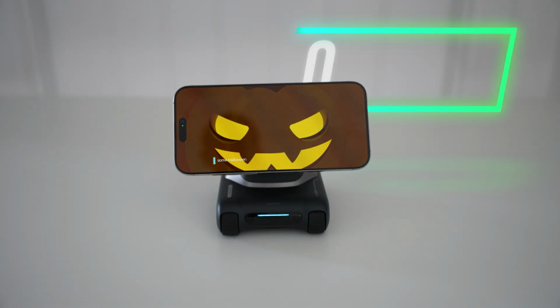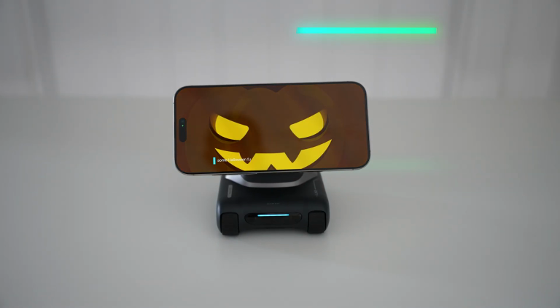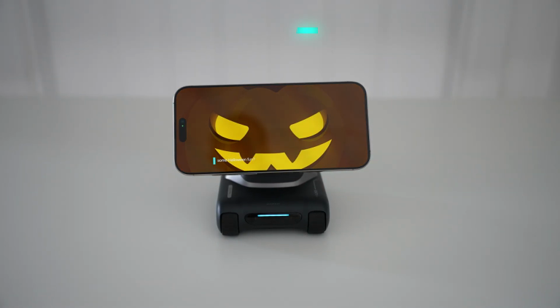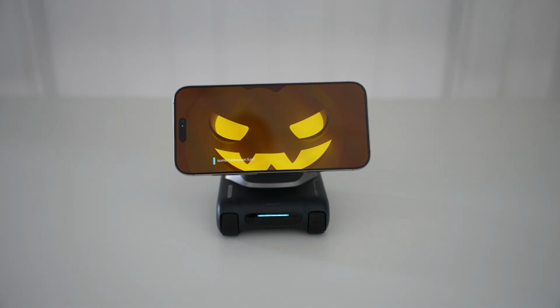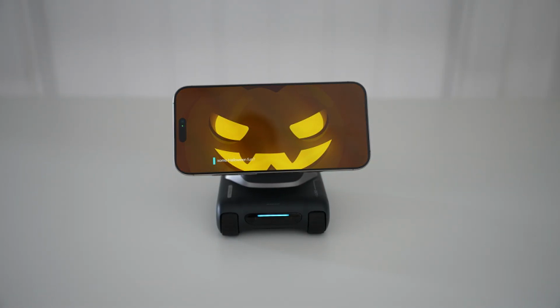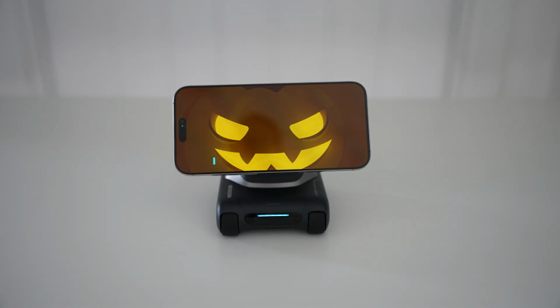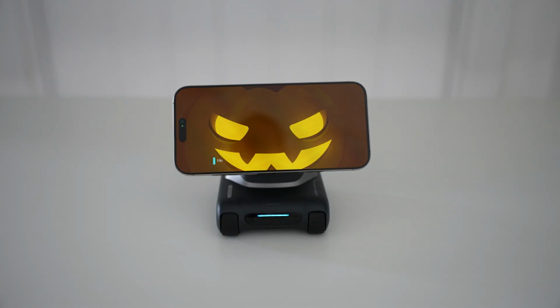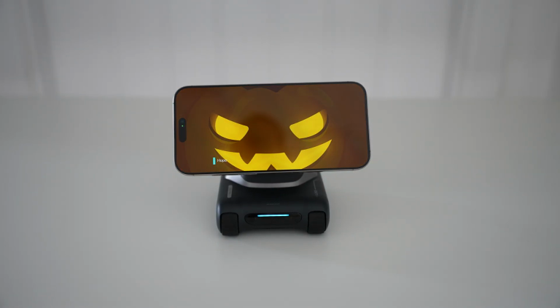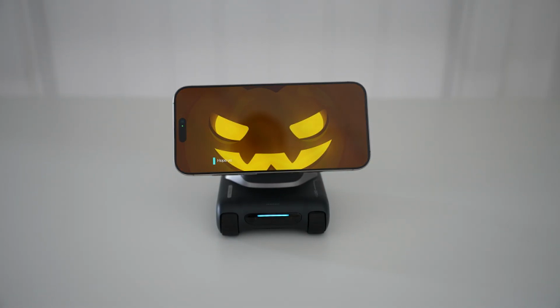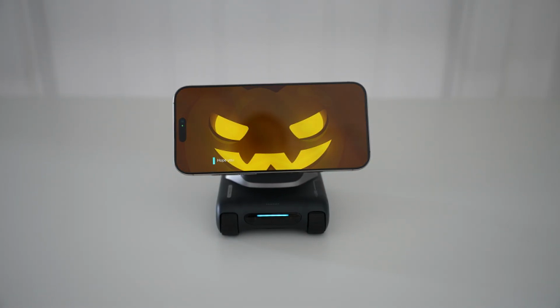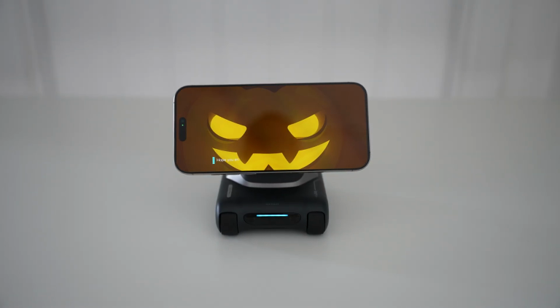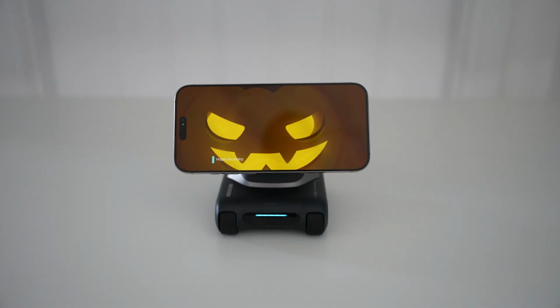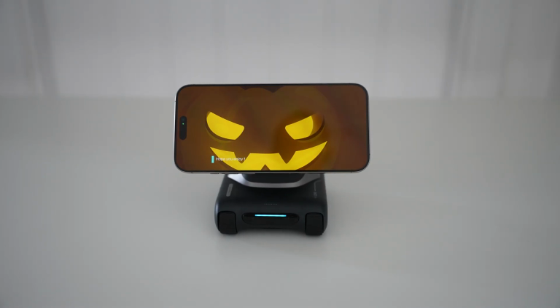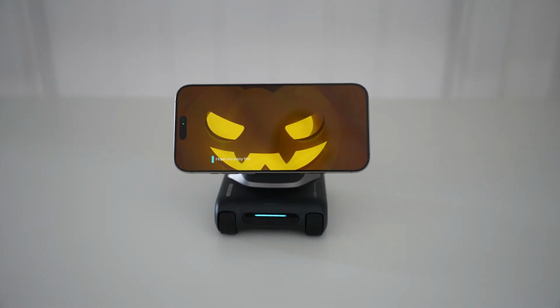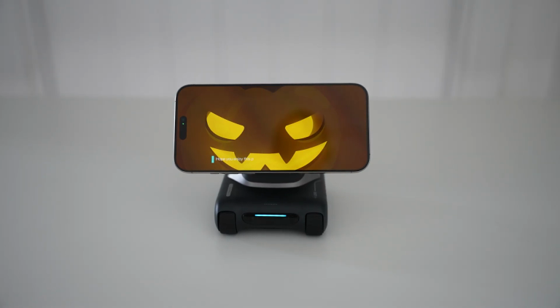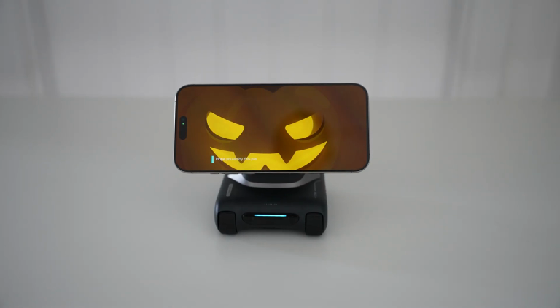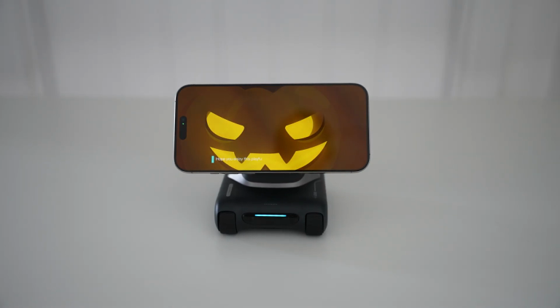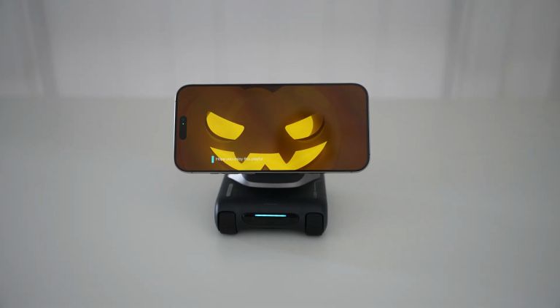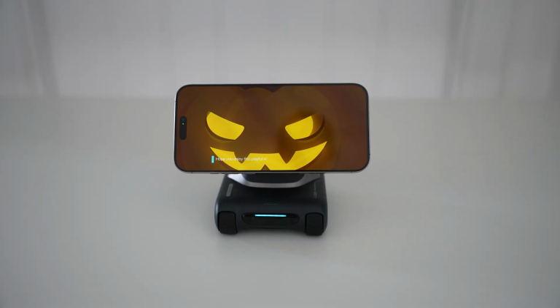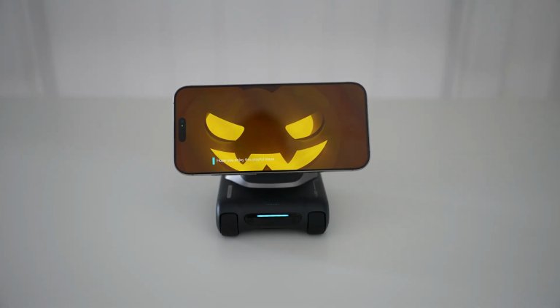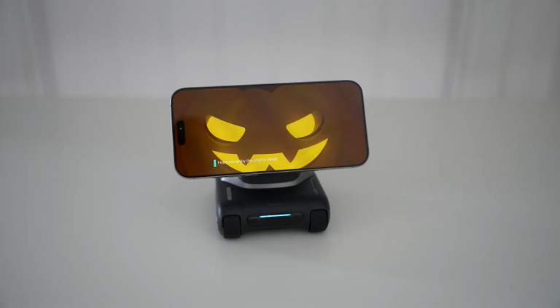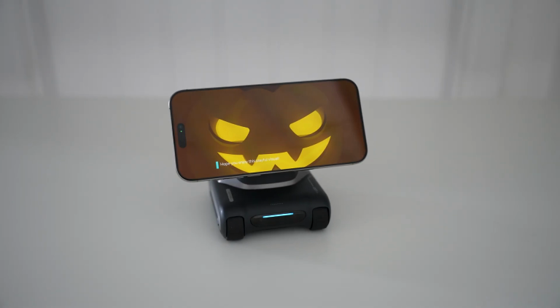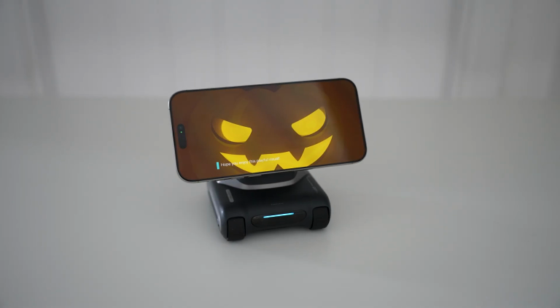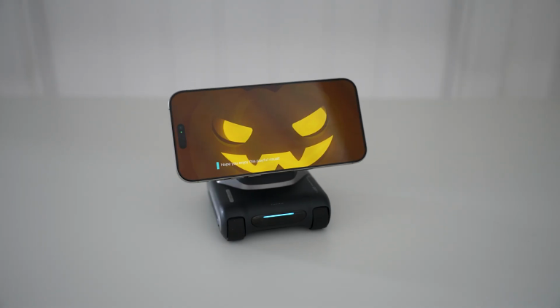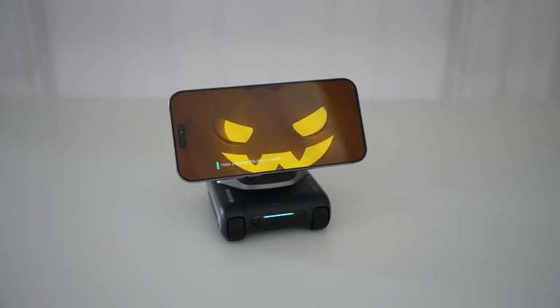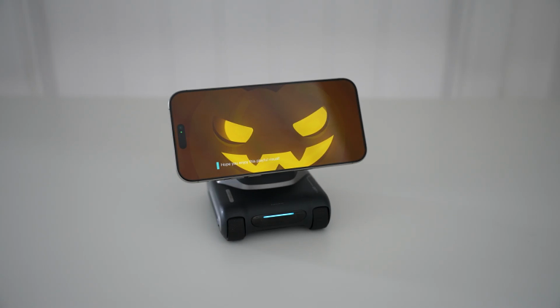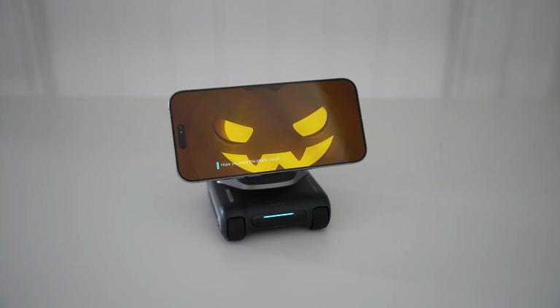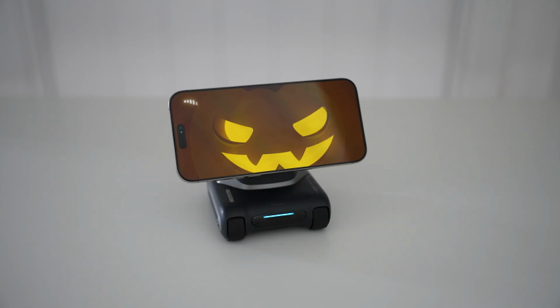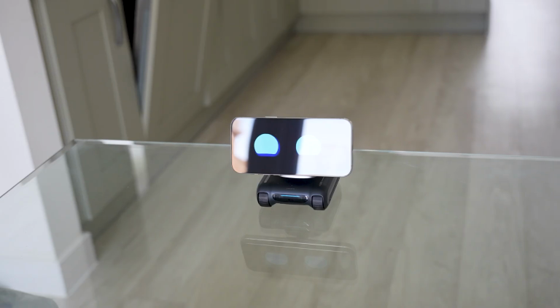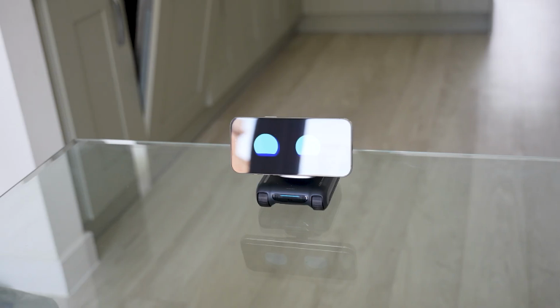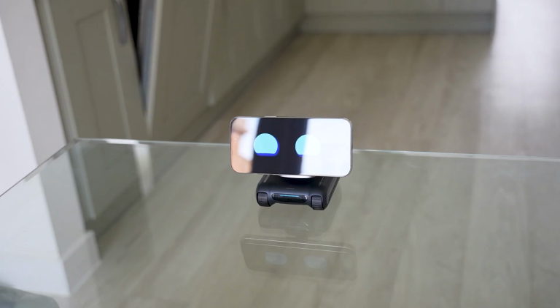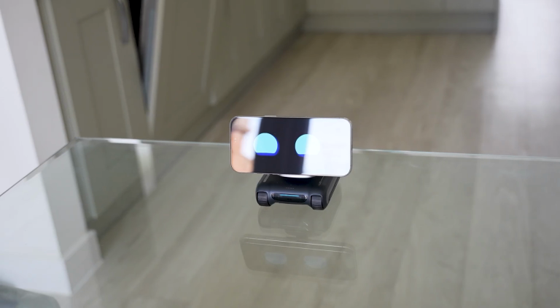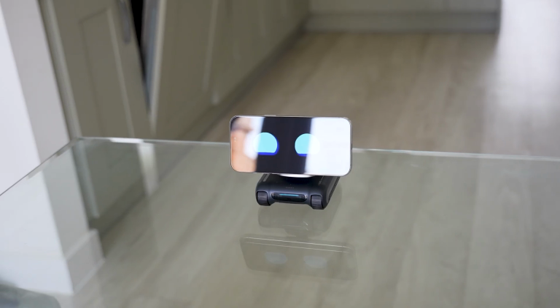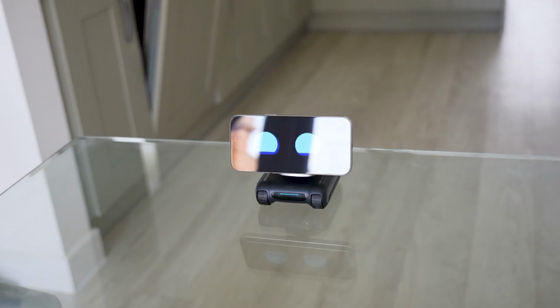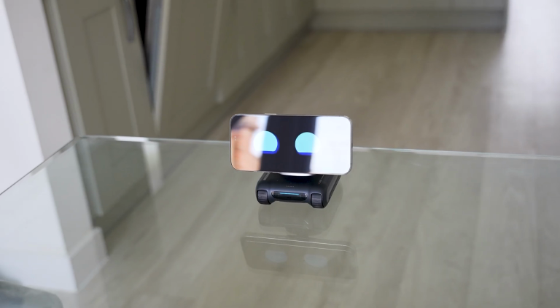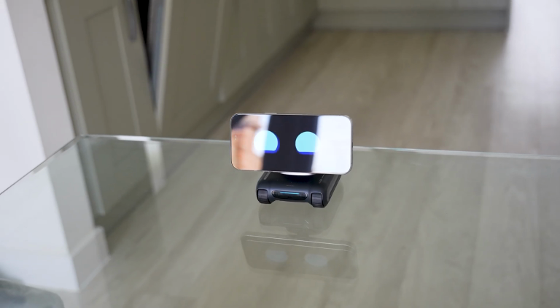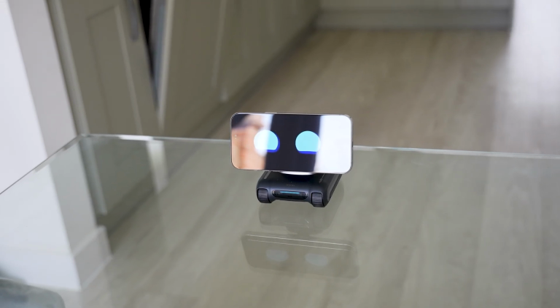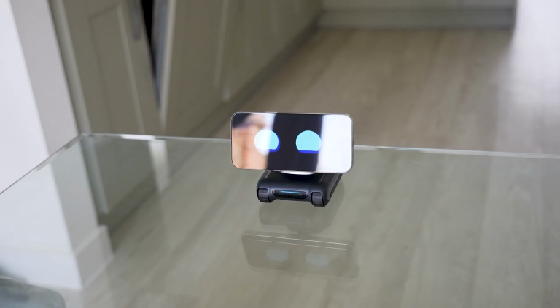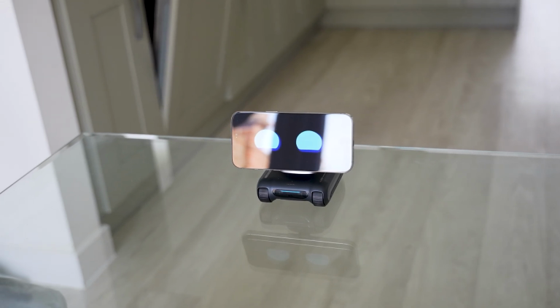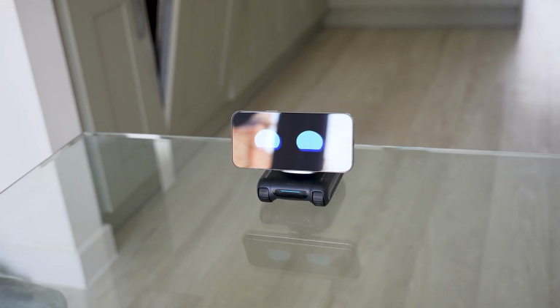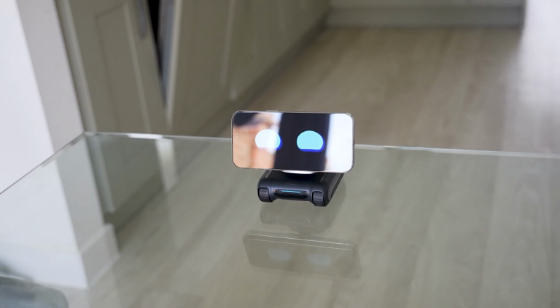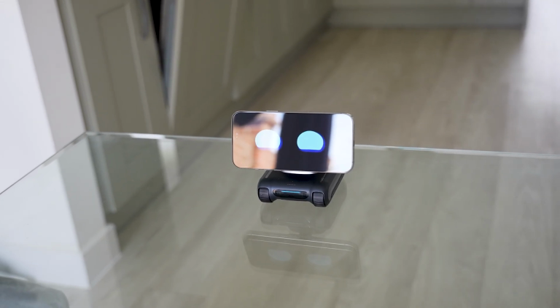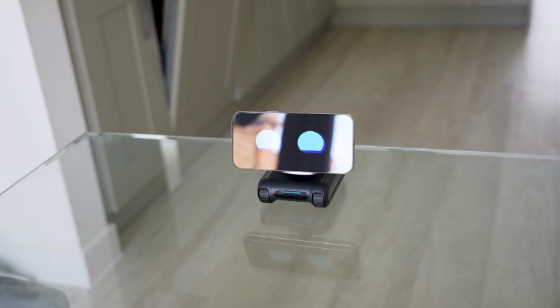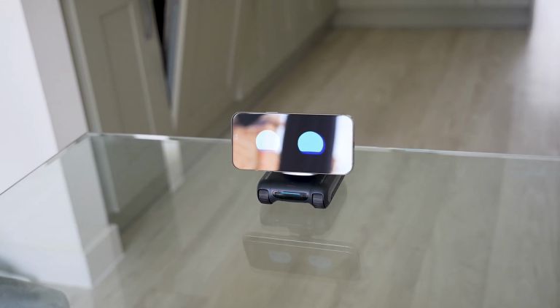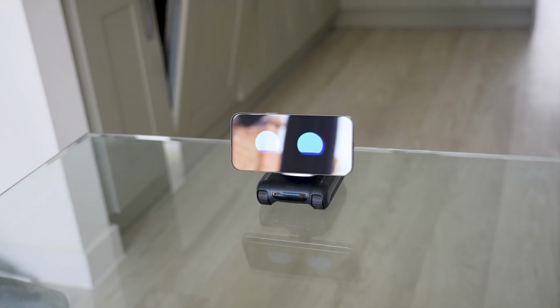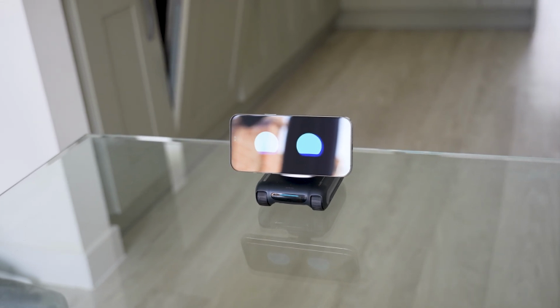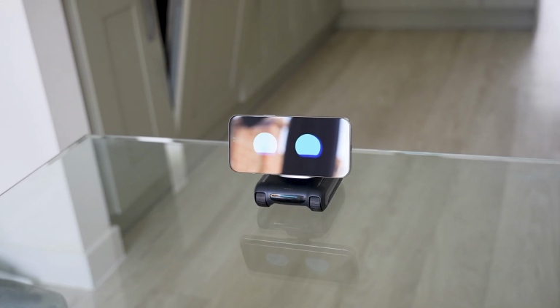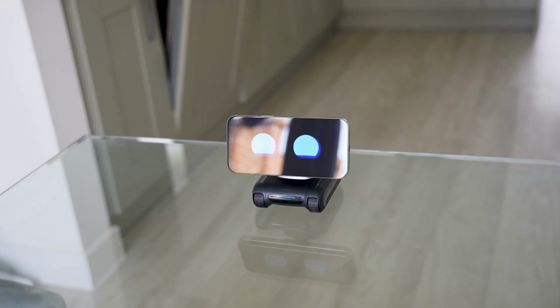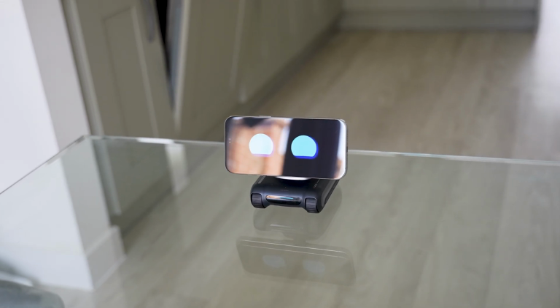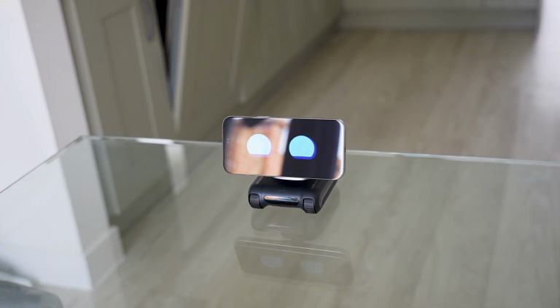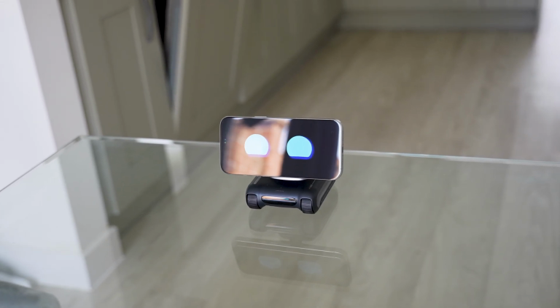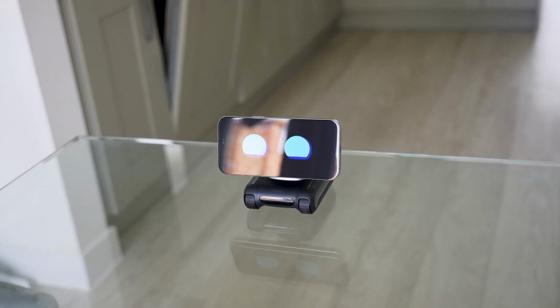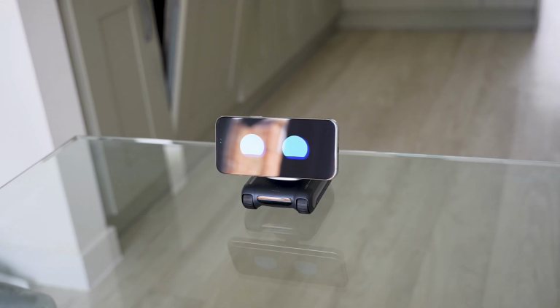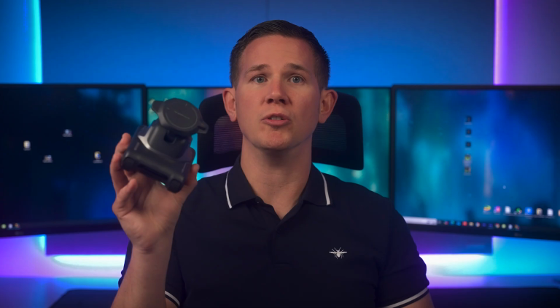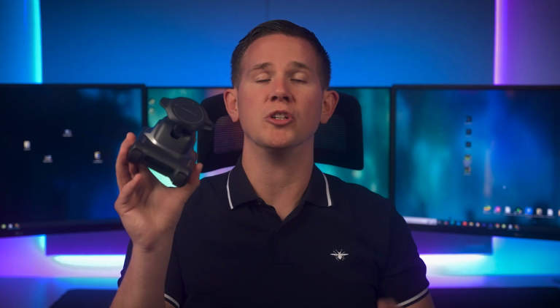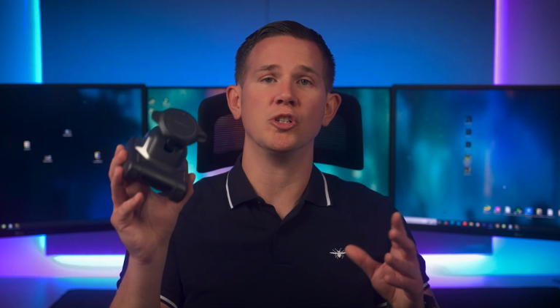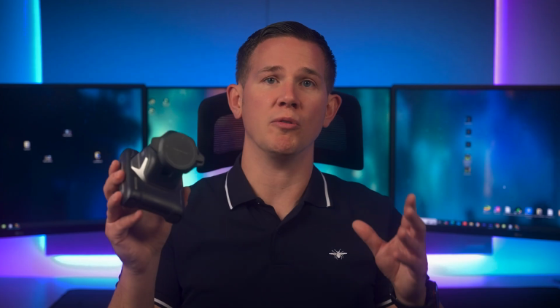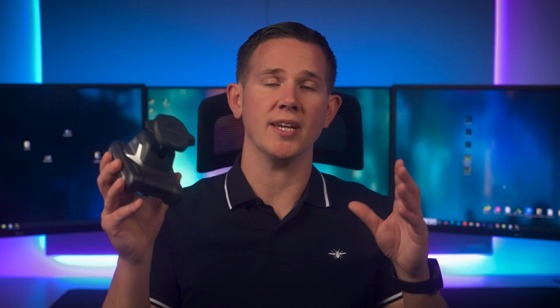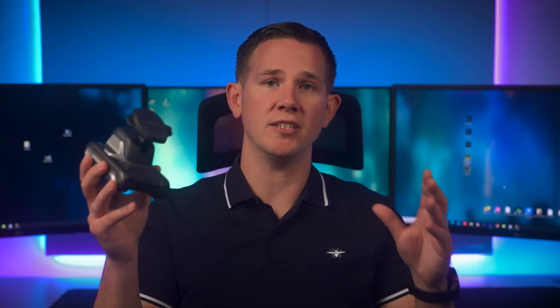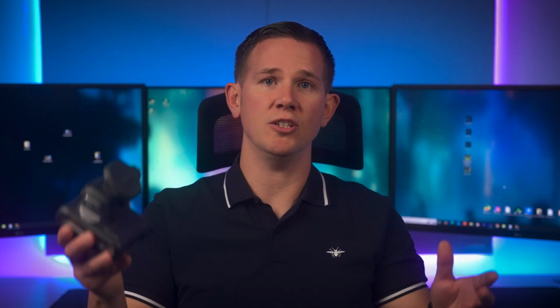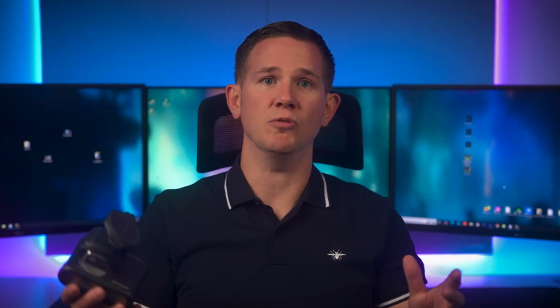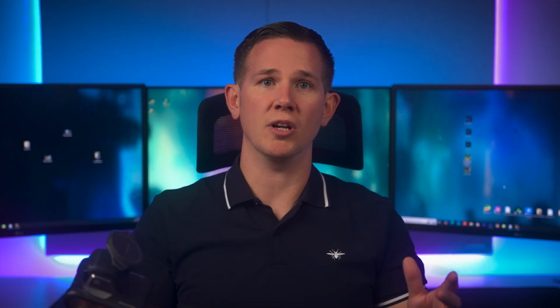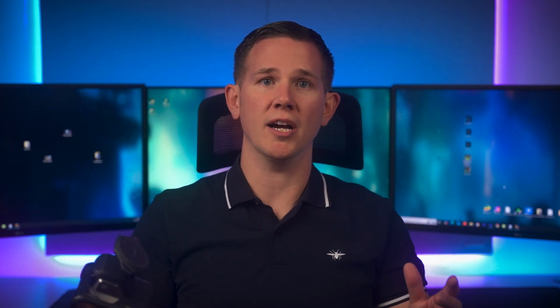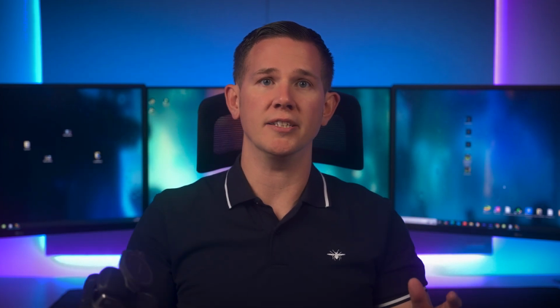Full disclosure before we get started: this video is sponsored by Tangible Future, and they've sent me the Louis Robot to showcase to you guys.